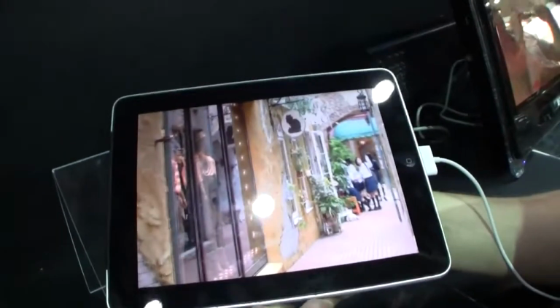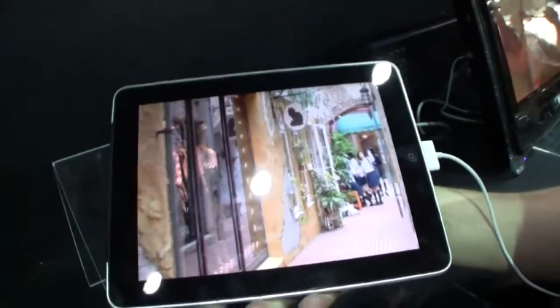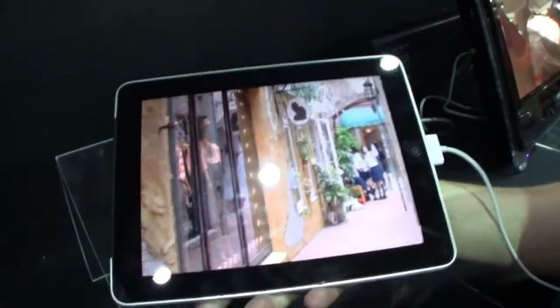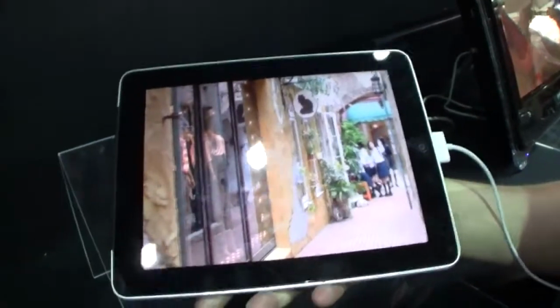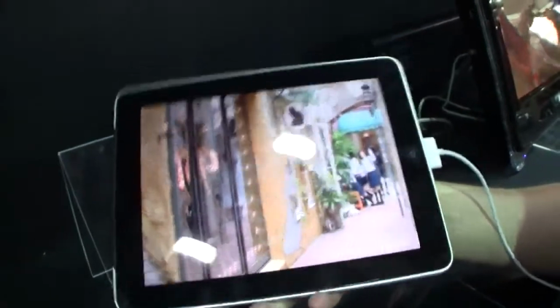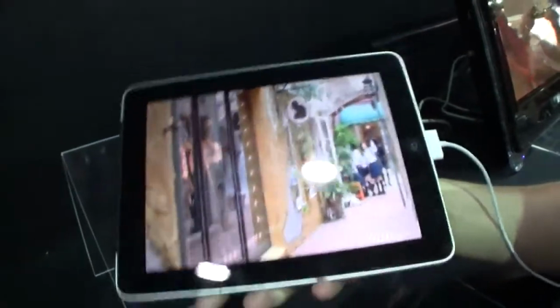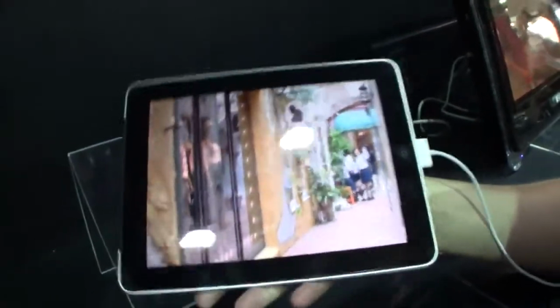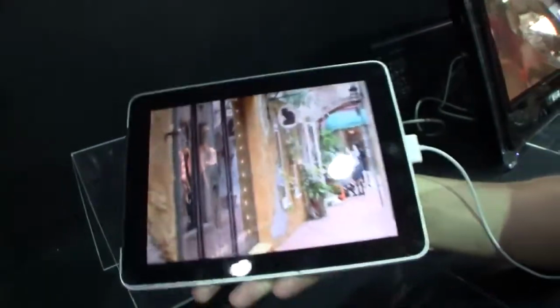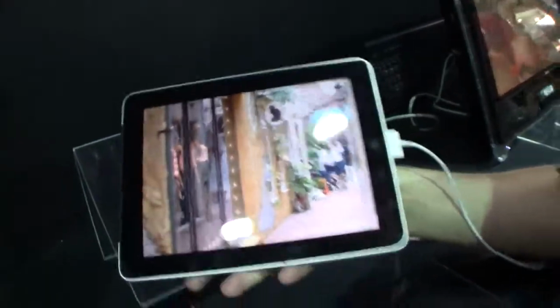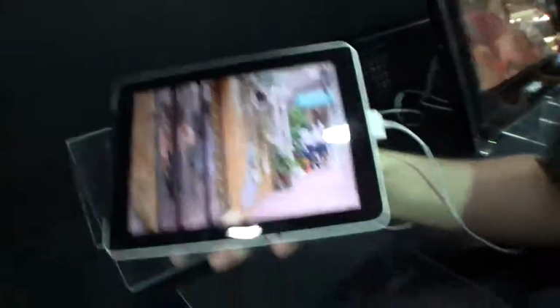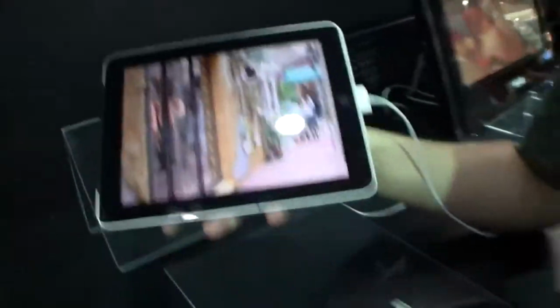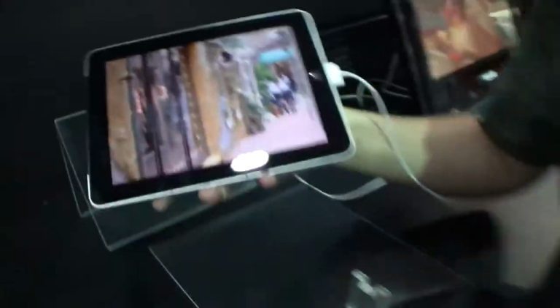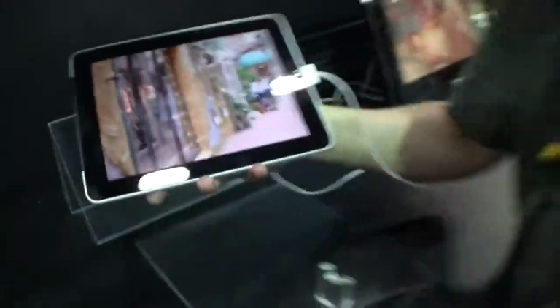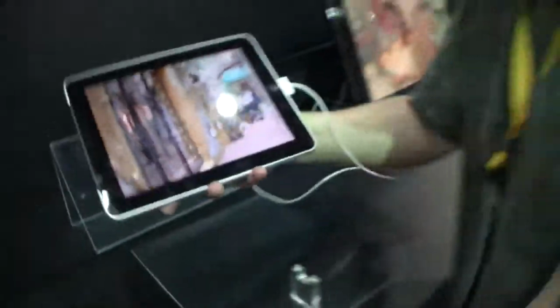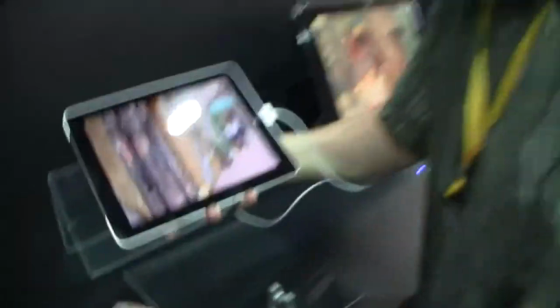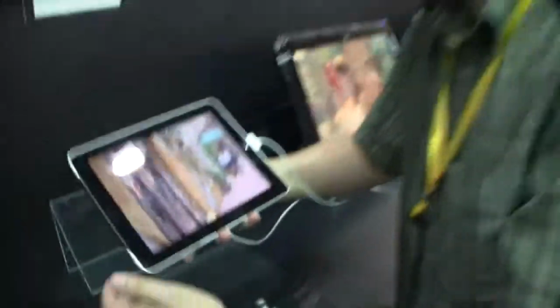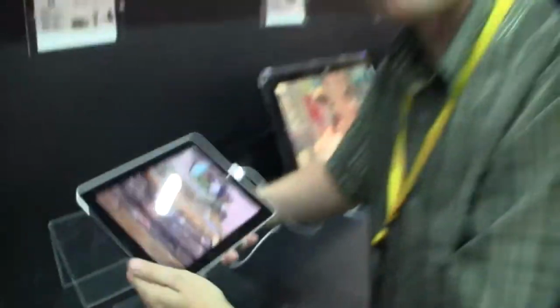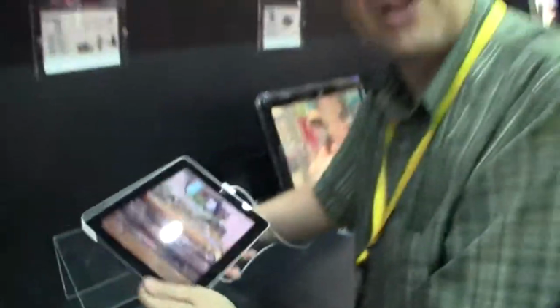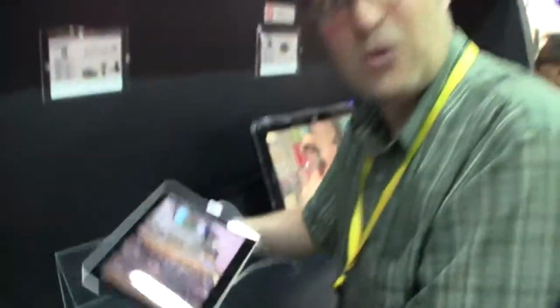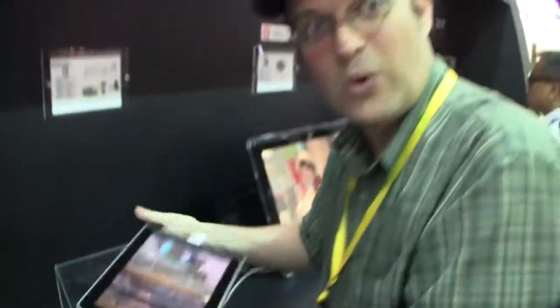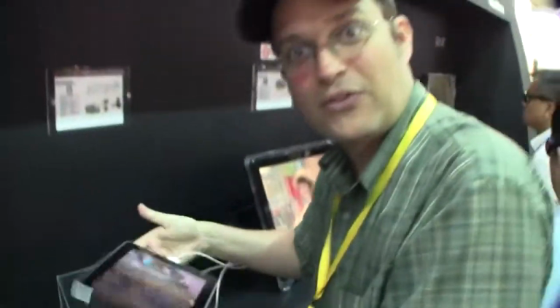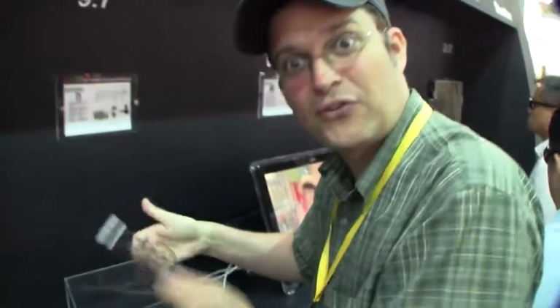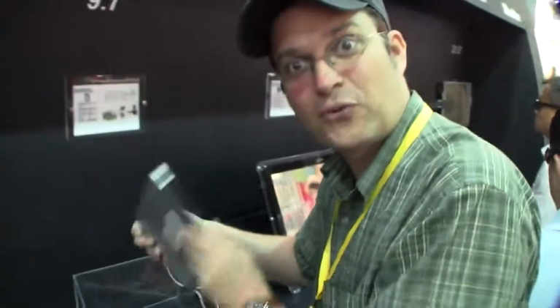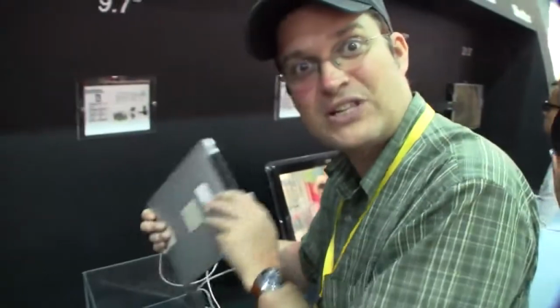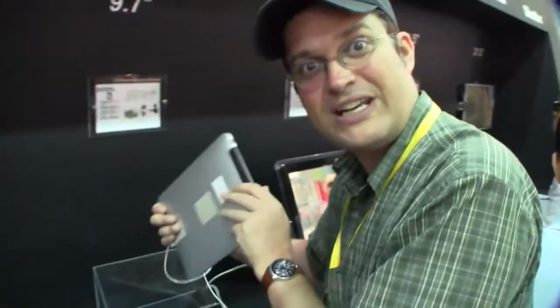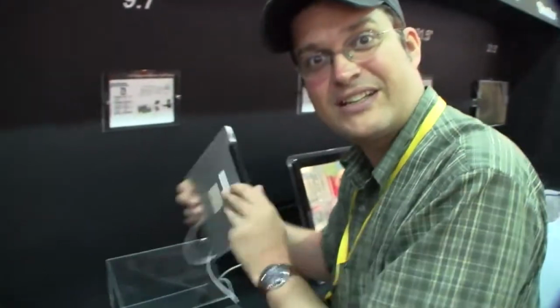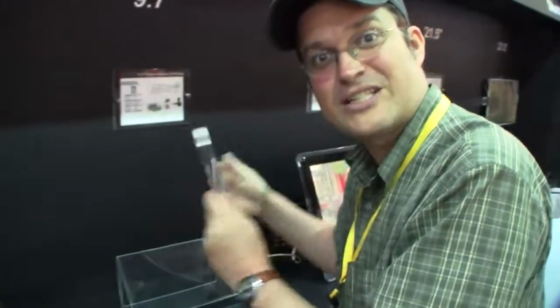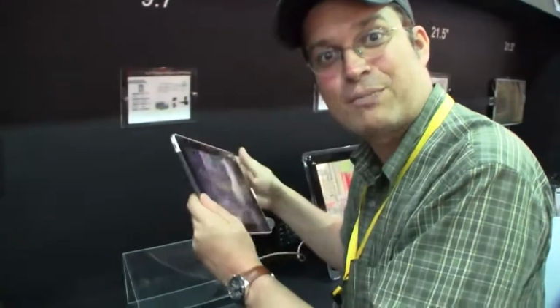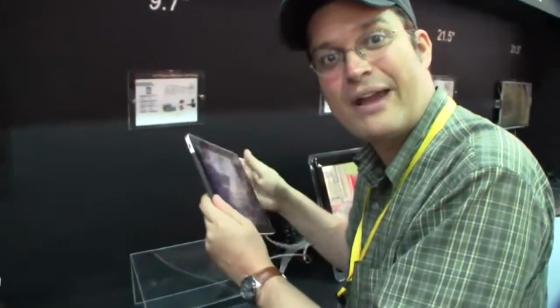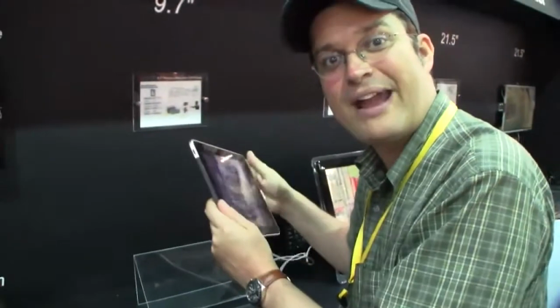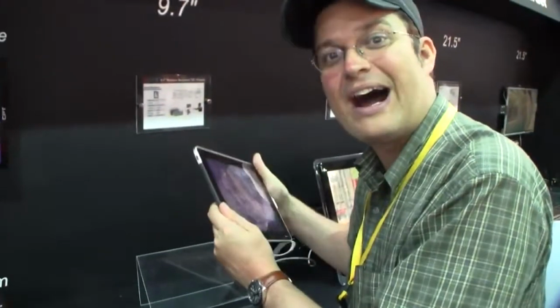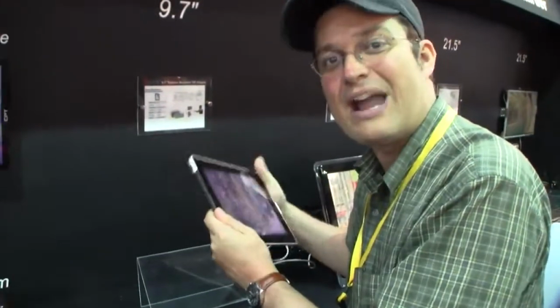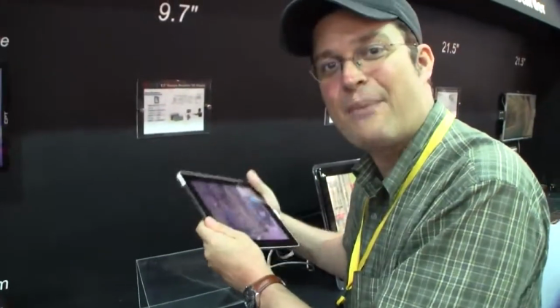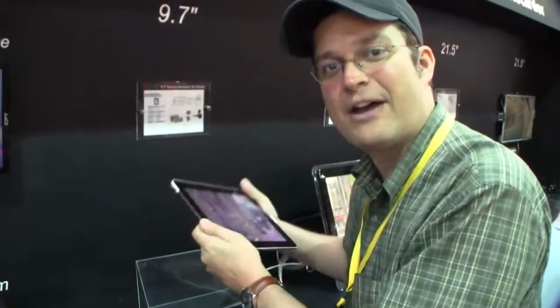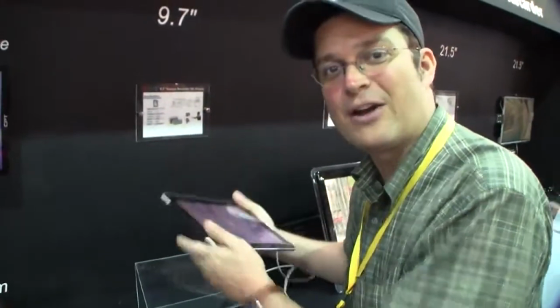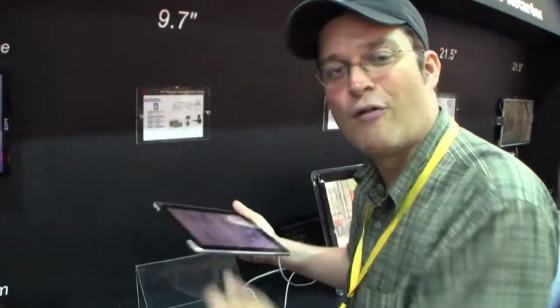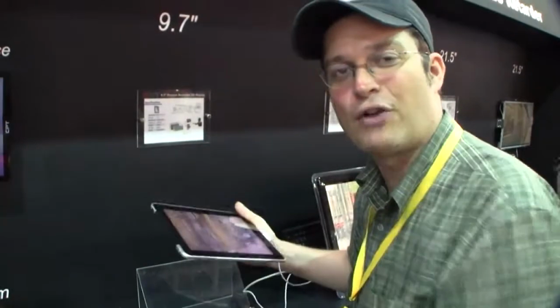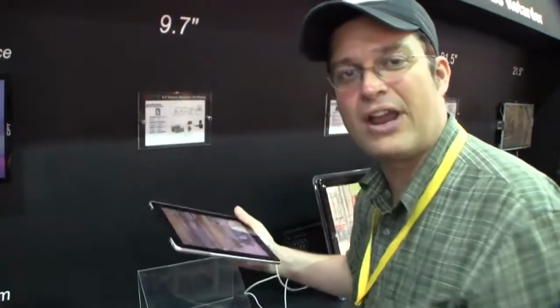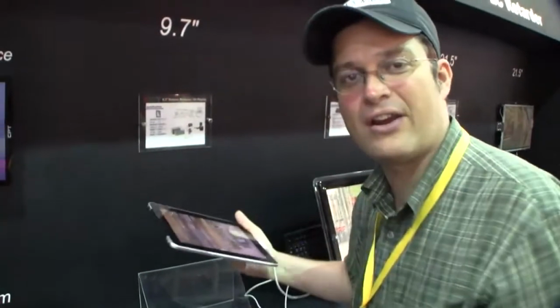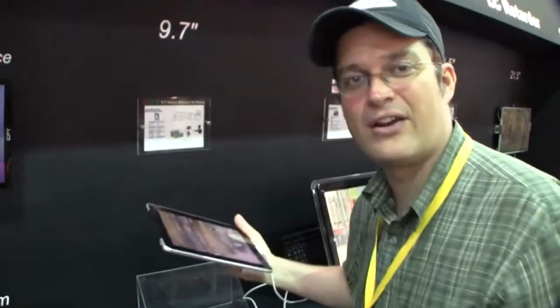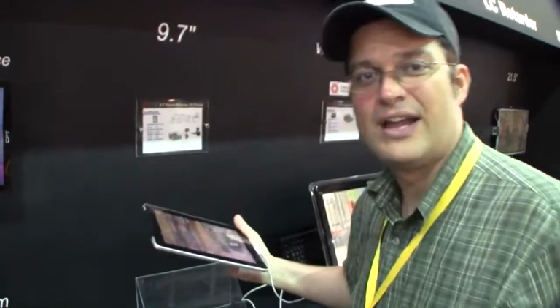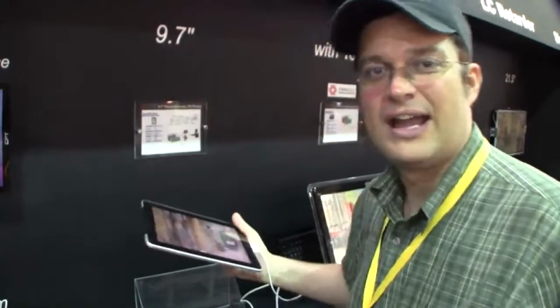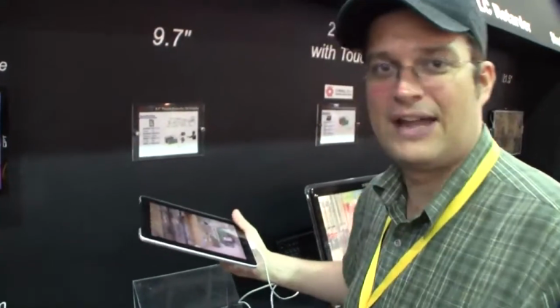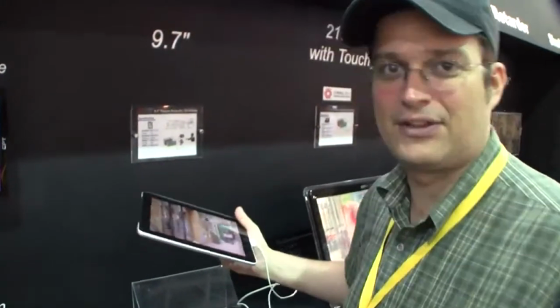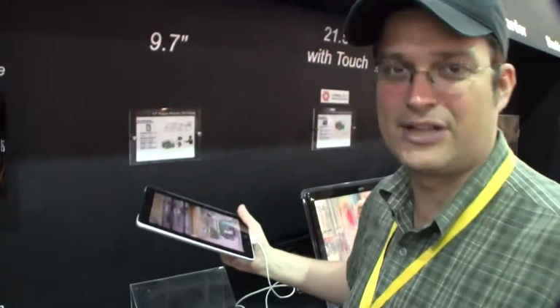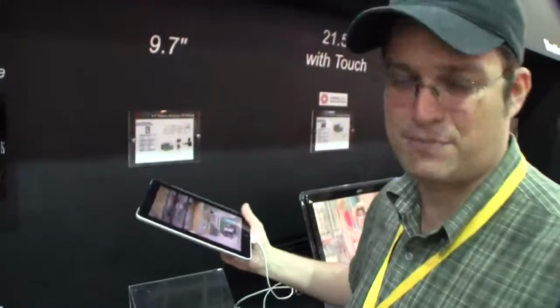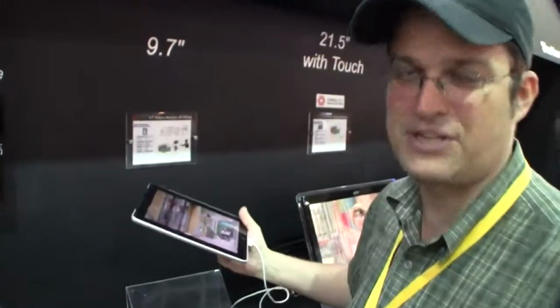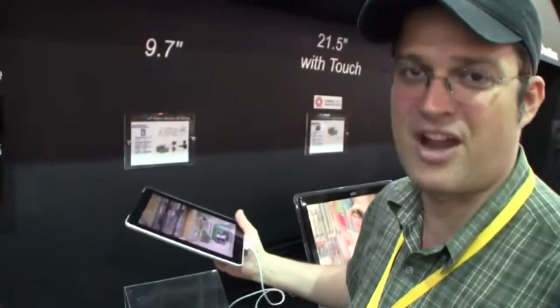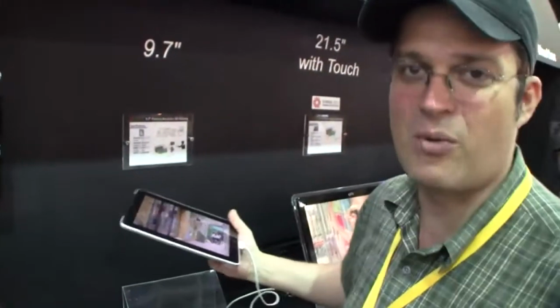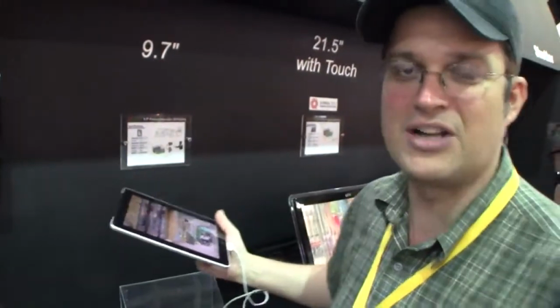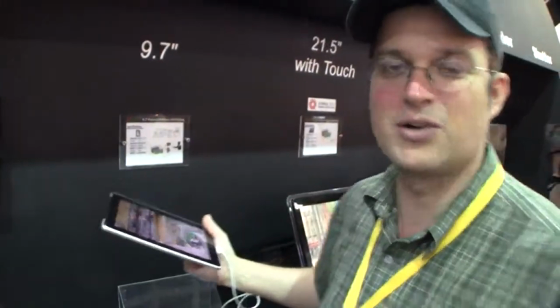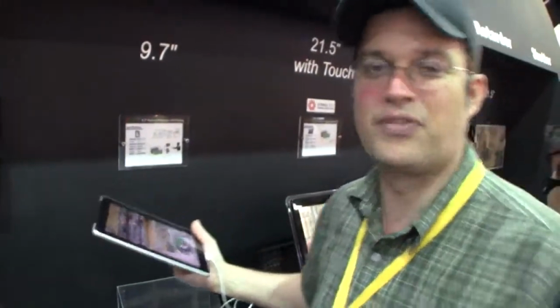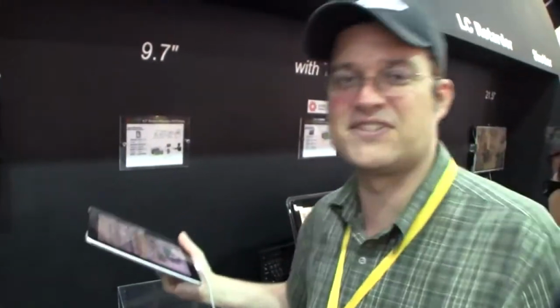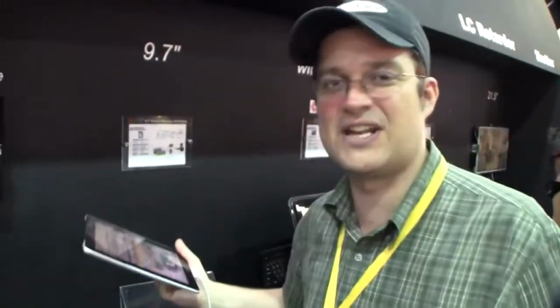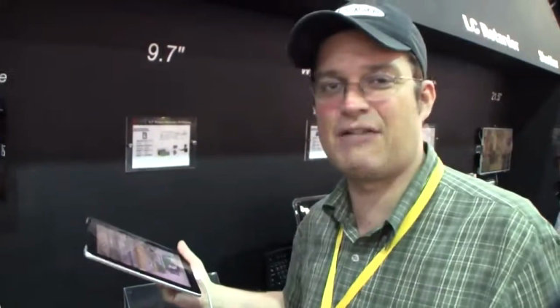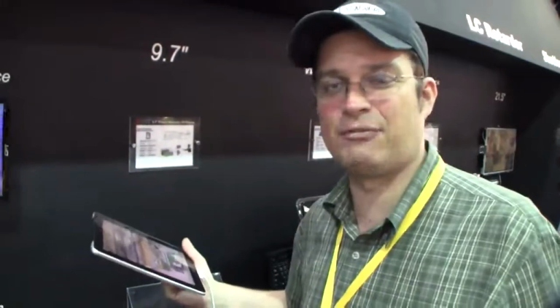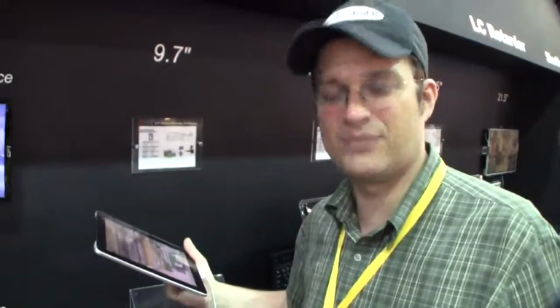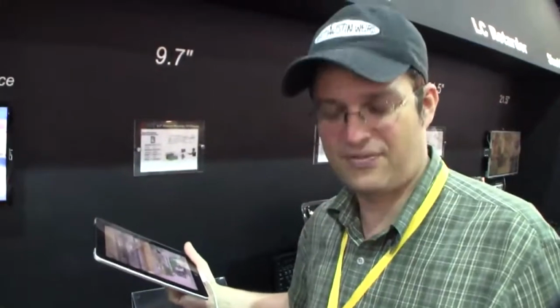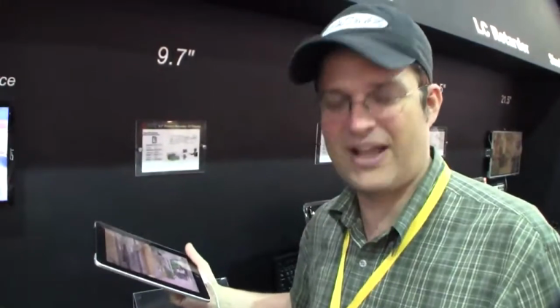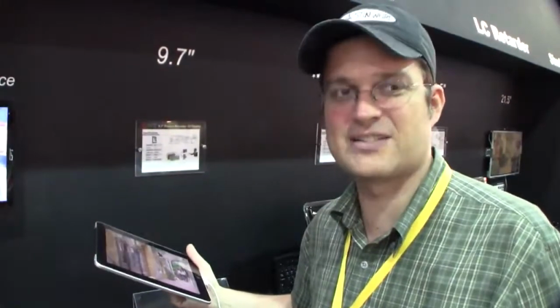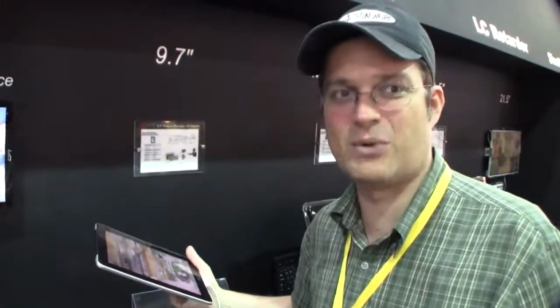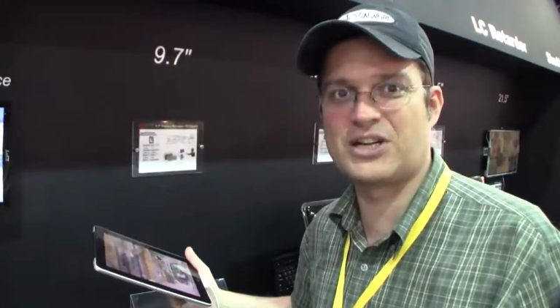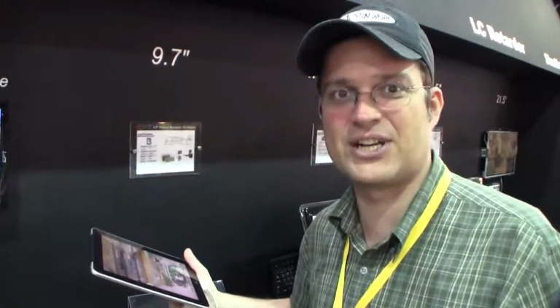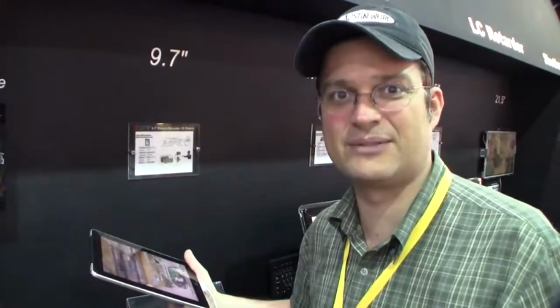I'm Sascha for netbooknews.com with the 3D display iPad over here at DisplayTaiwan 2011. Thanks for watching.